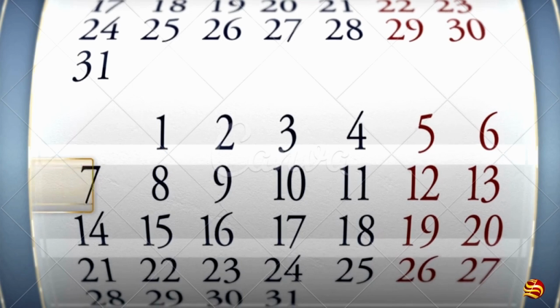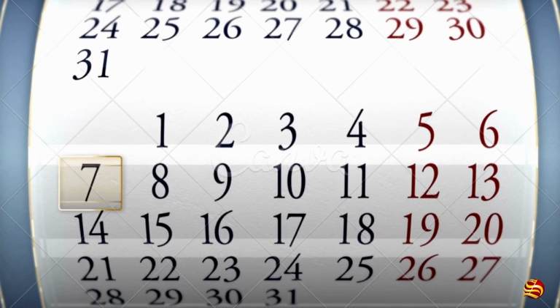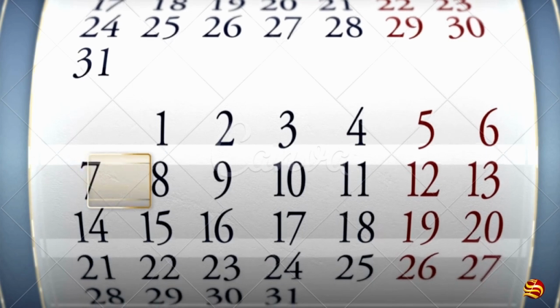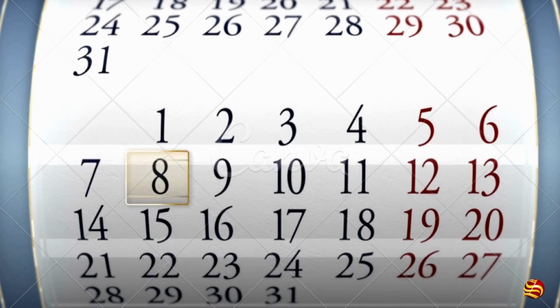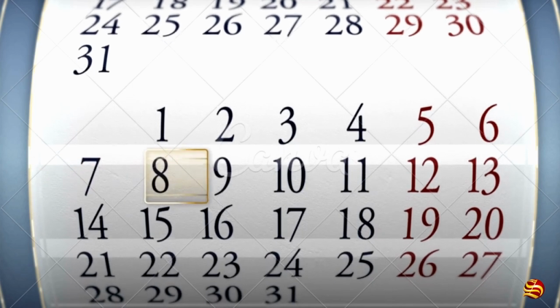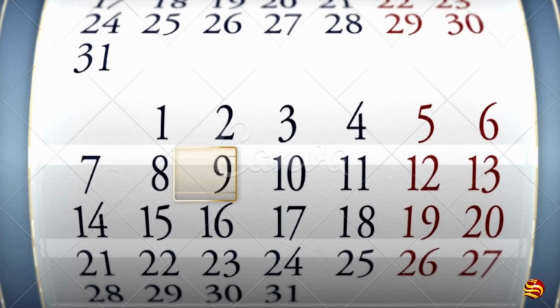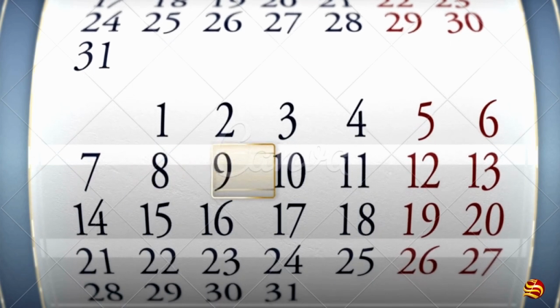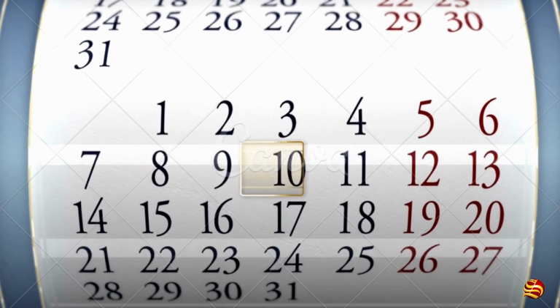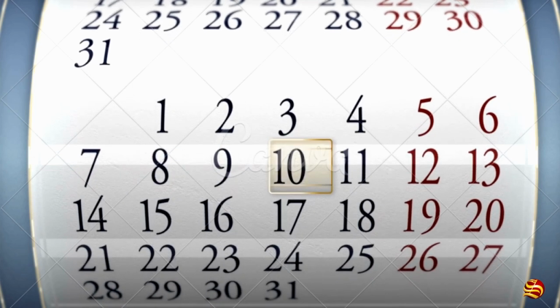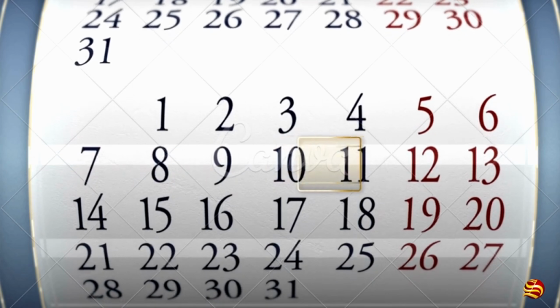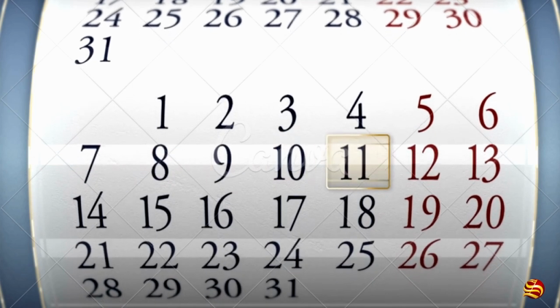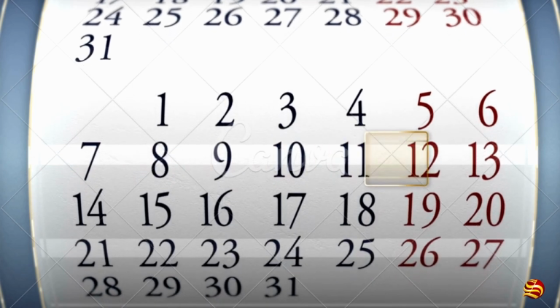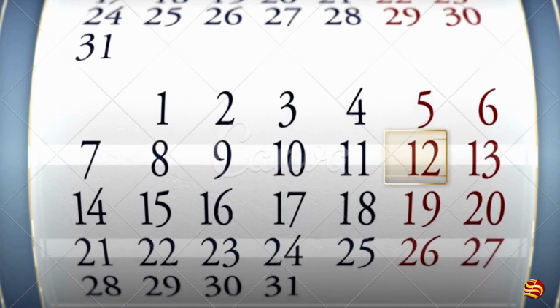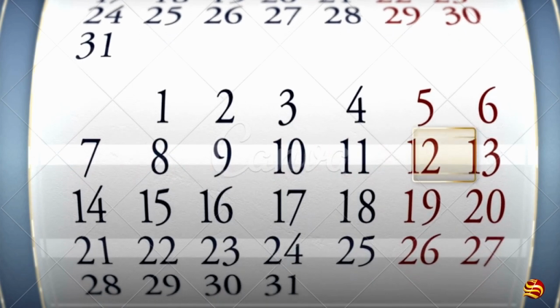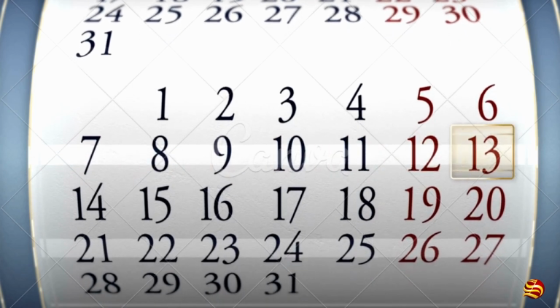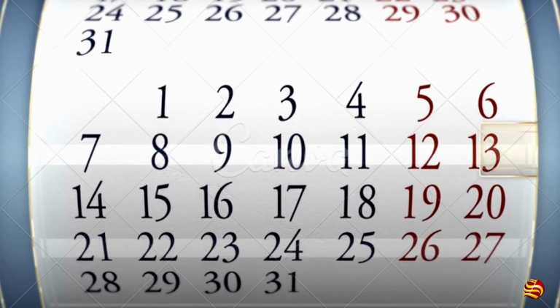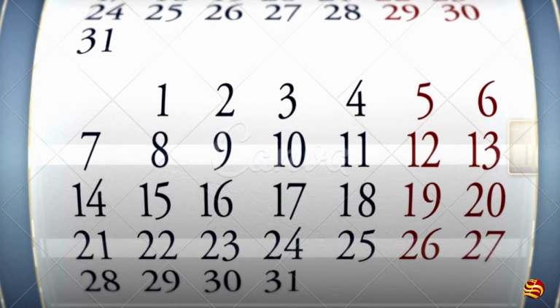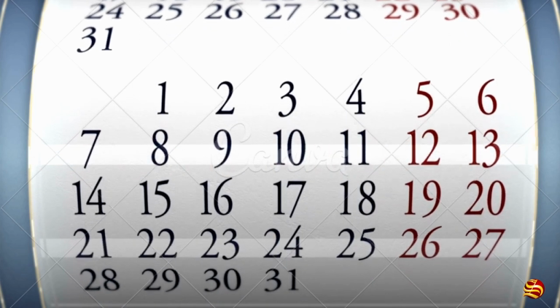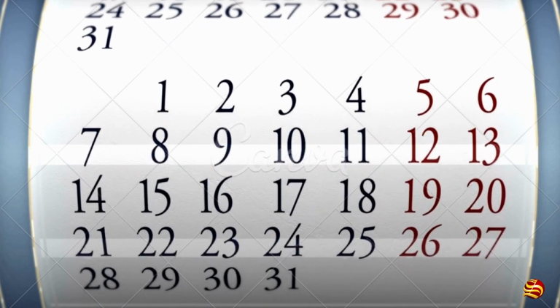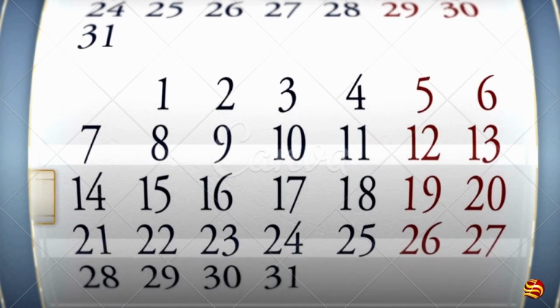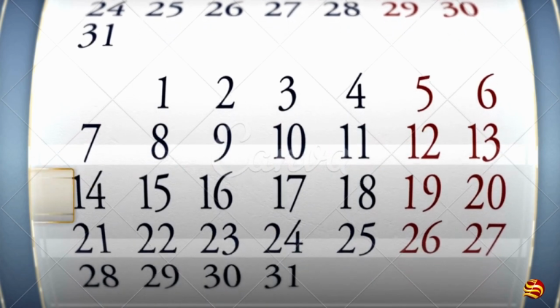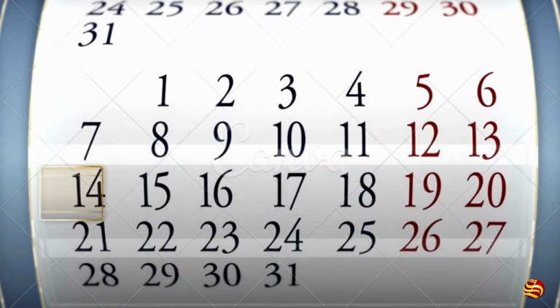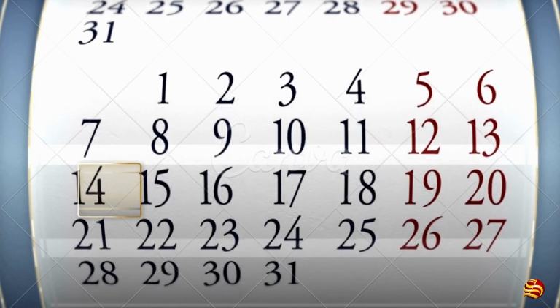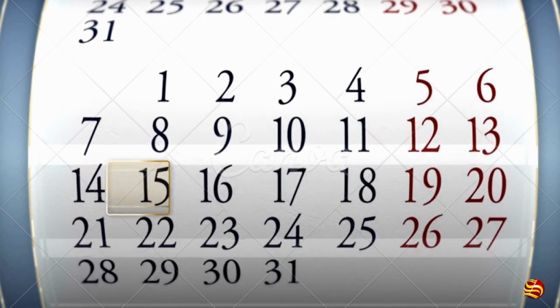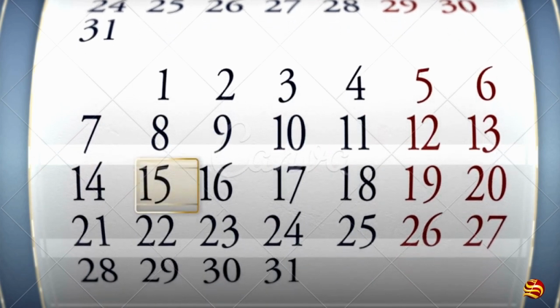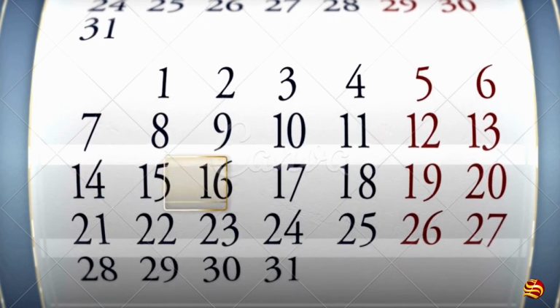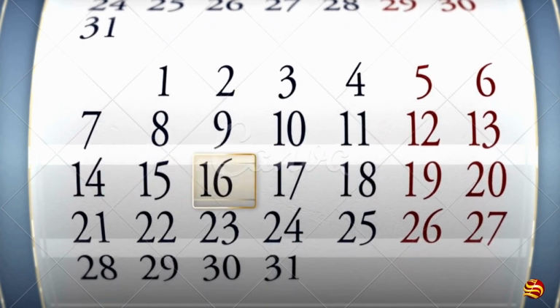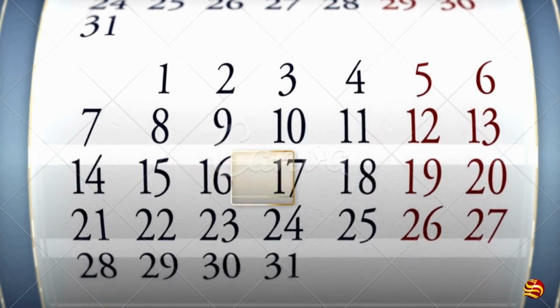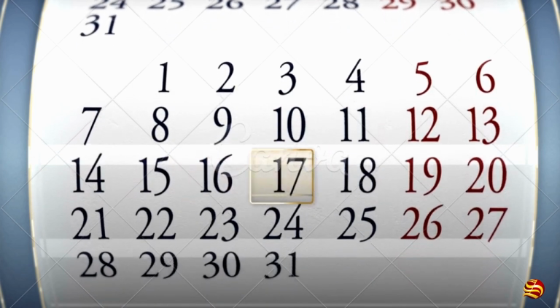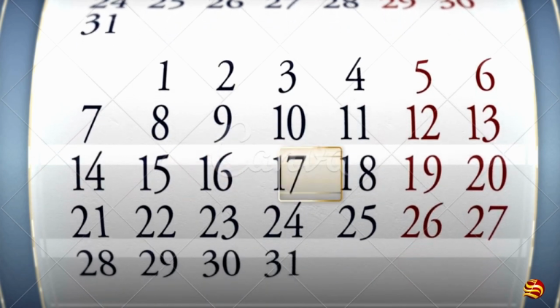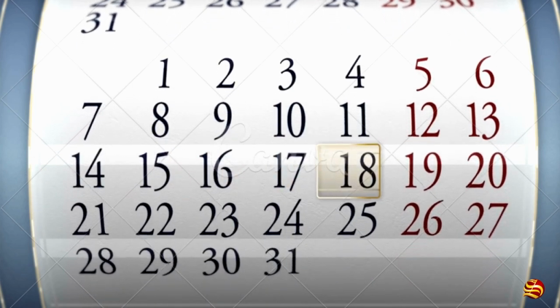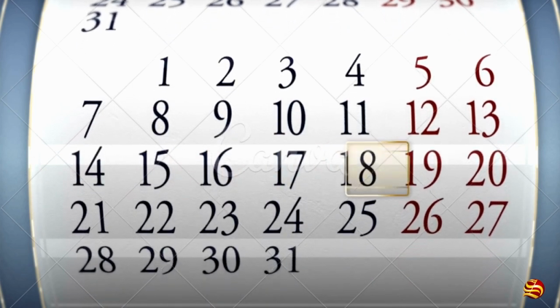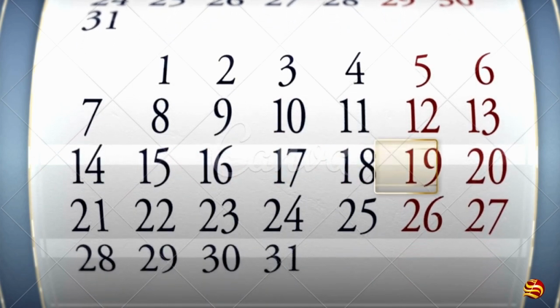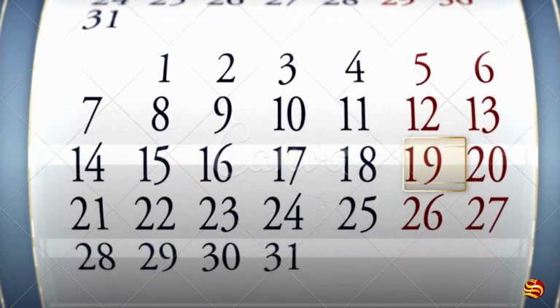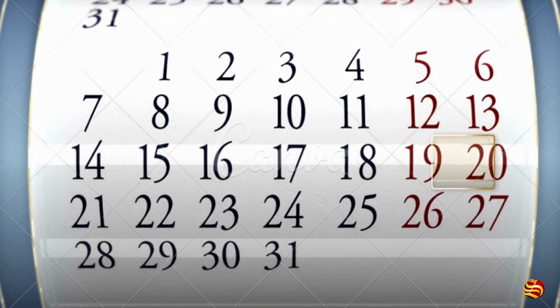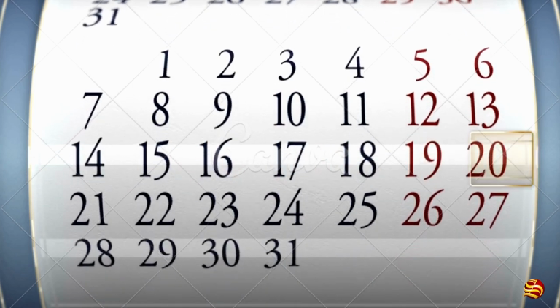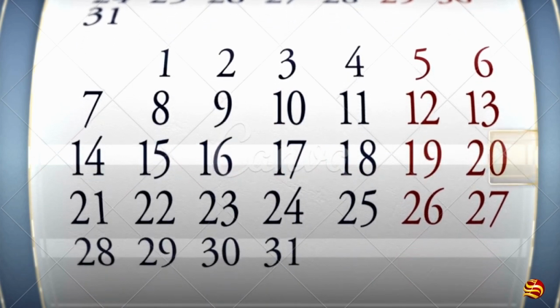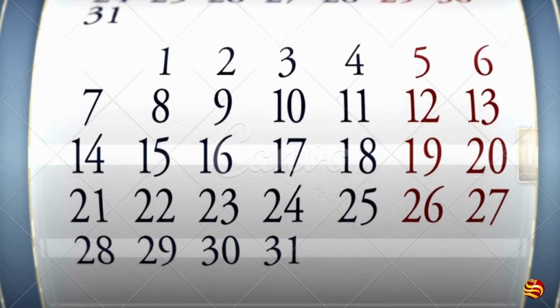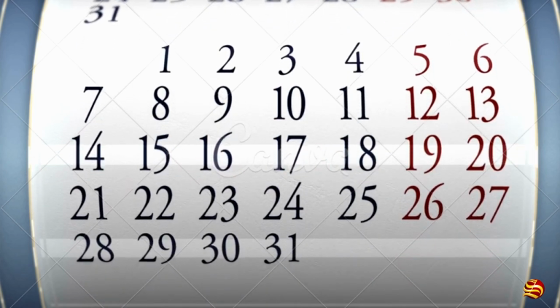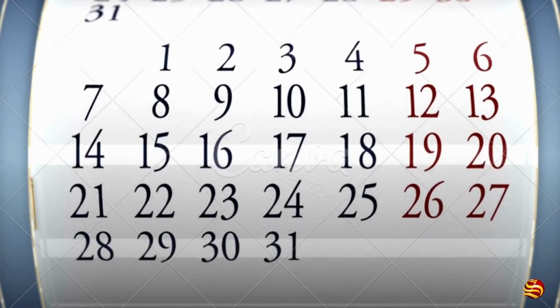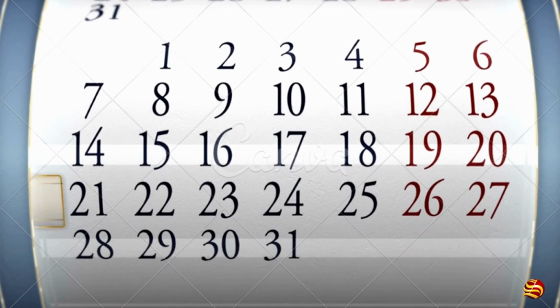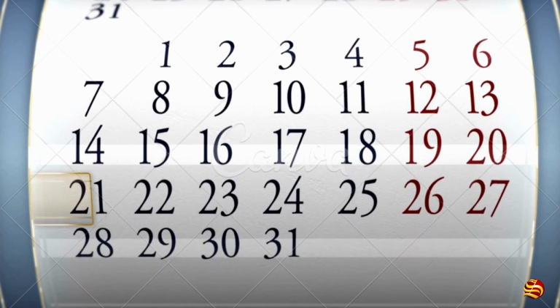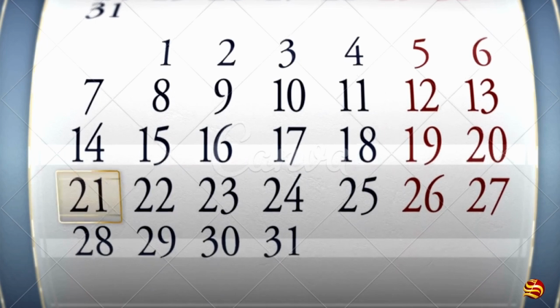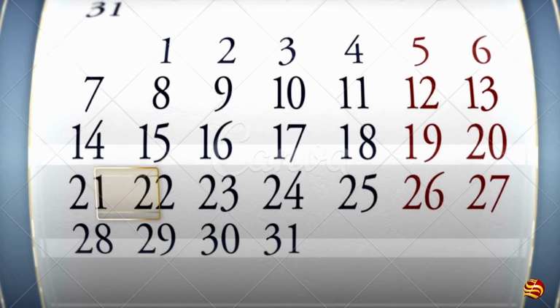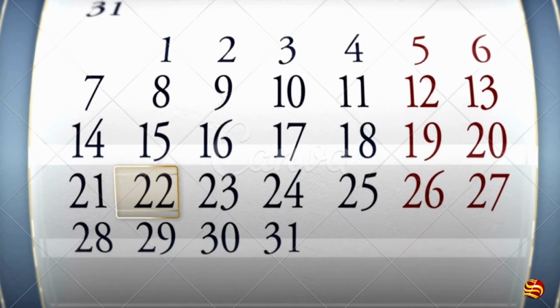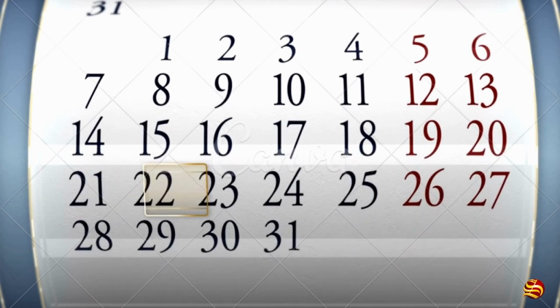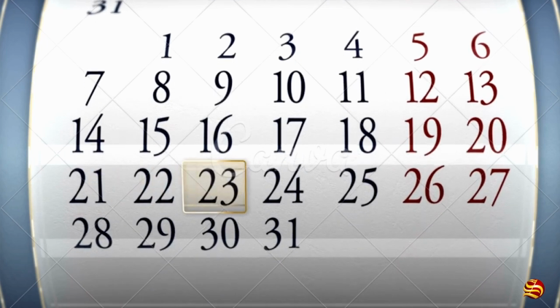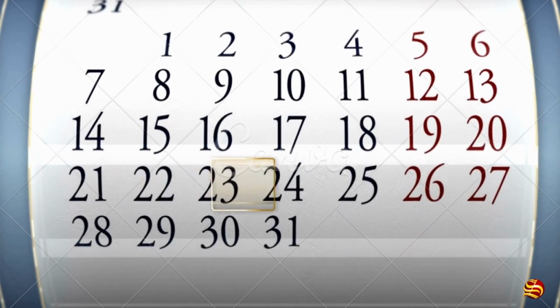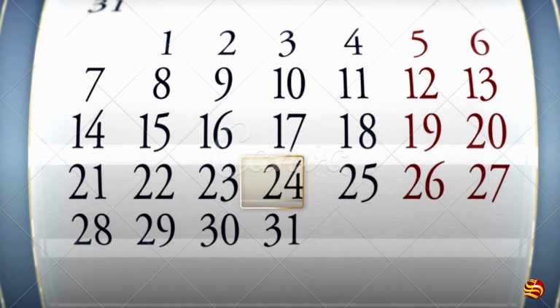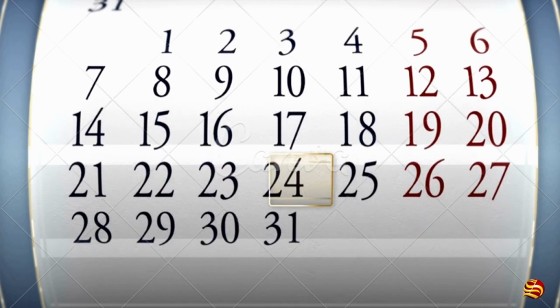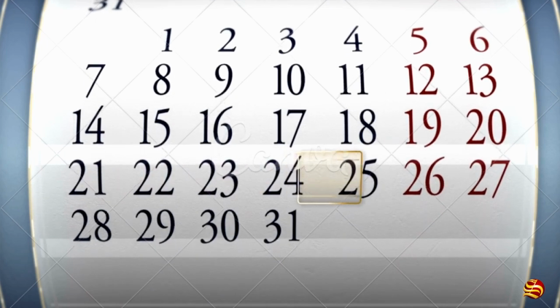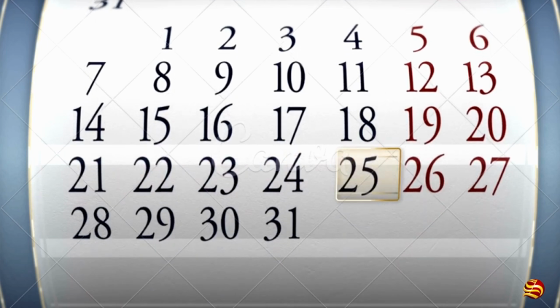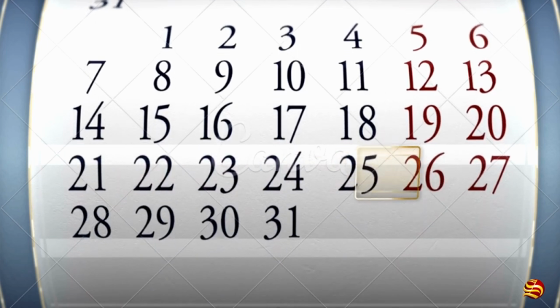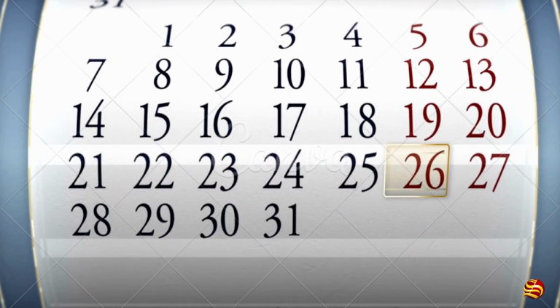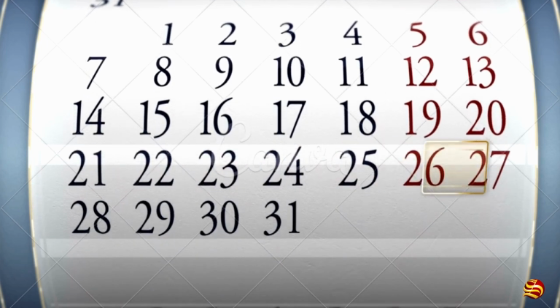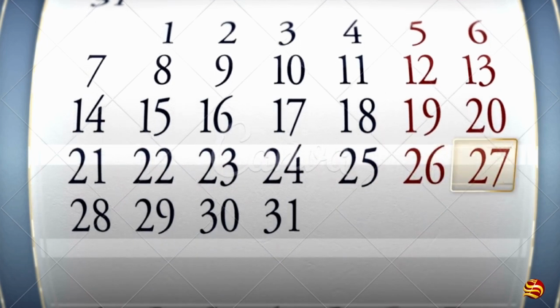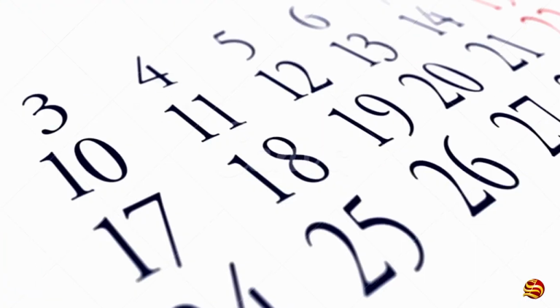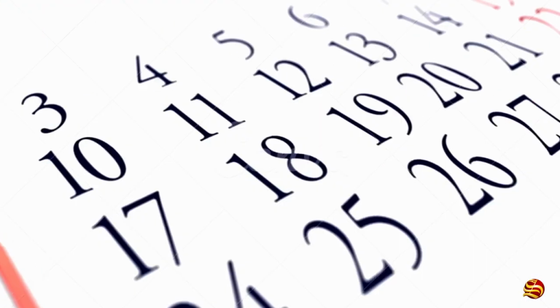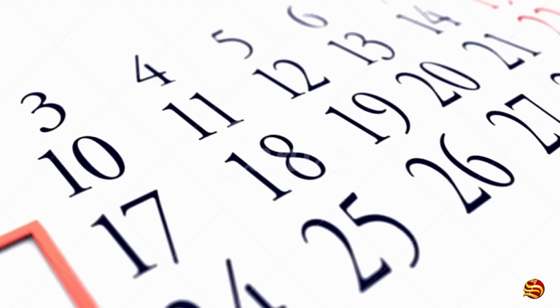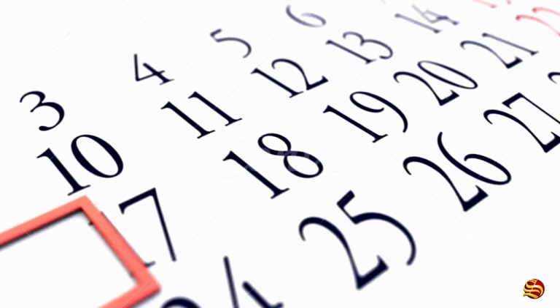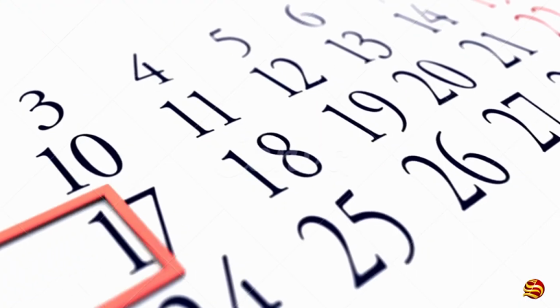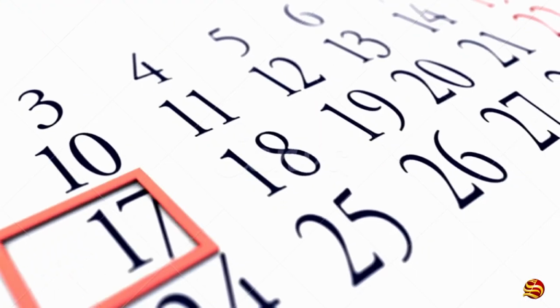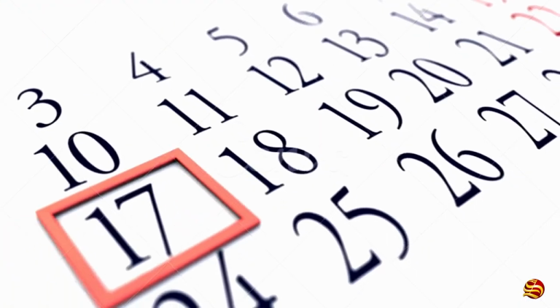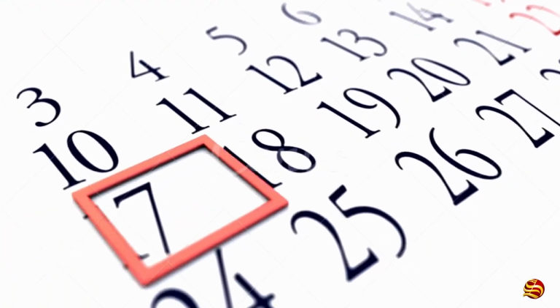The Gregorian Calendar vs. the Hebrew Calendar. Sources: Wikipedia, Britannica, and by Zipporah.